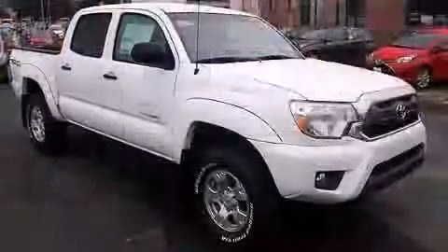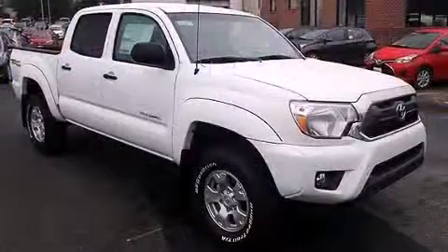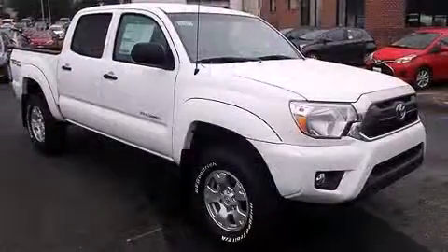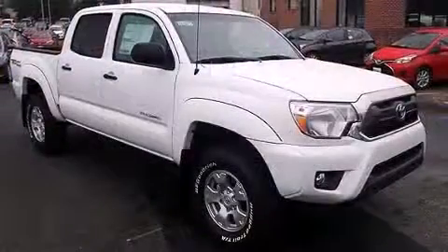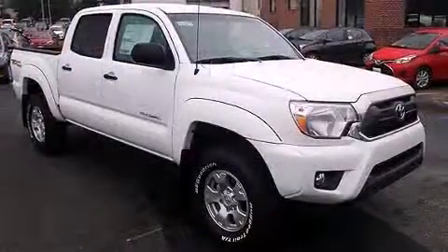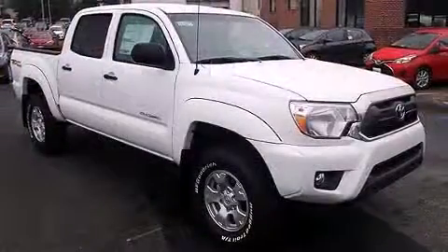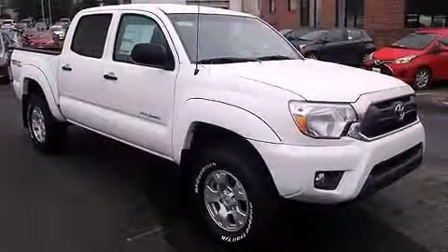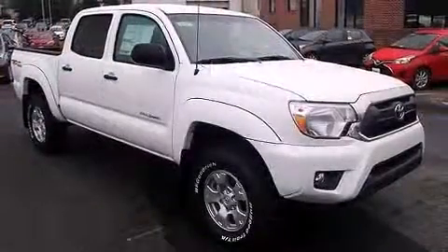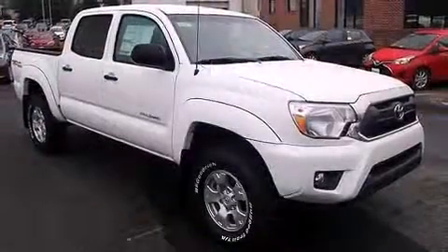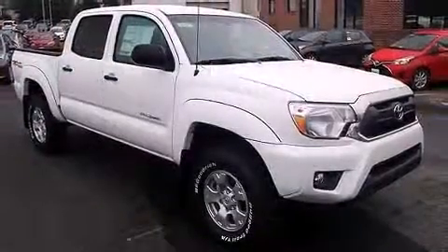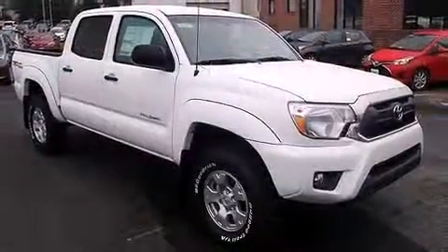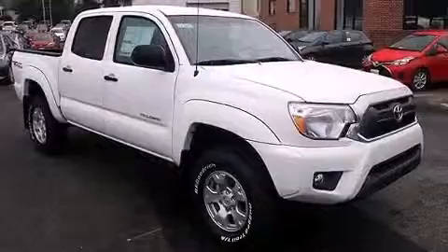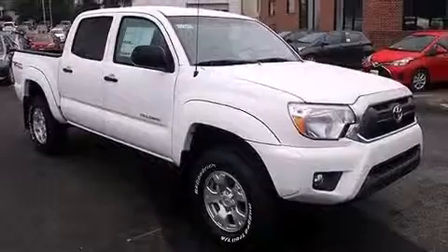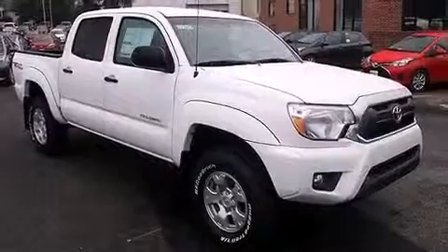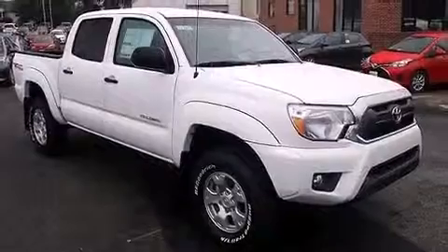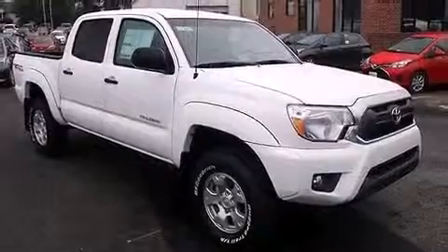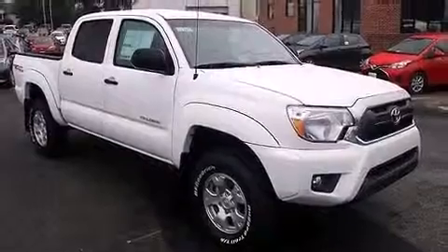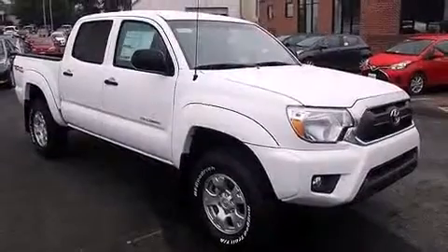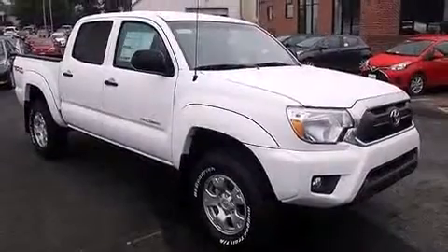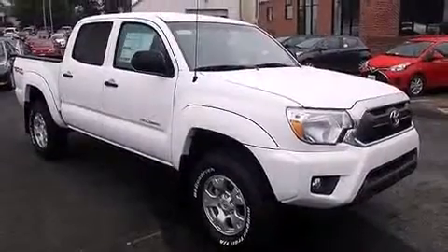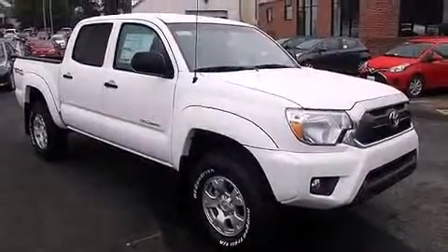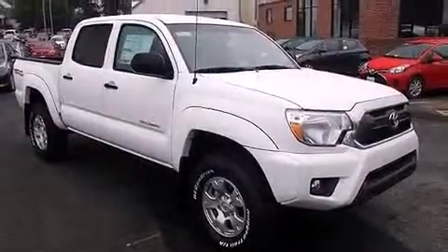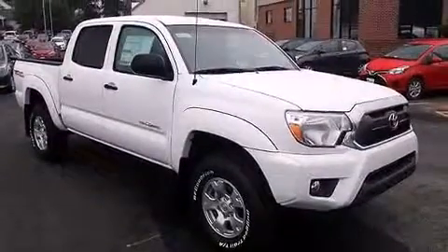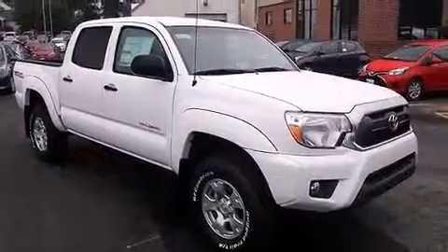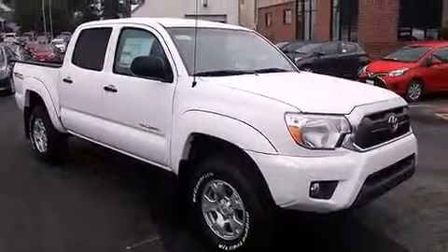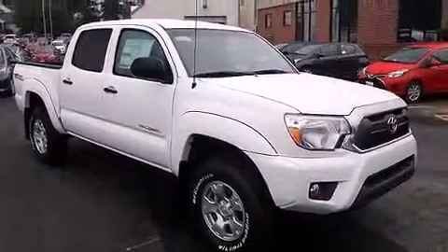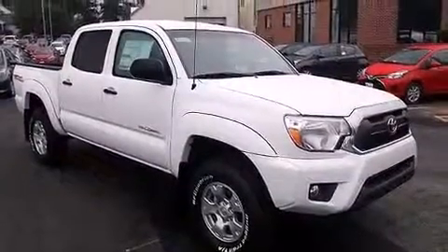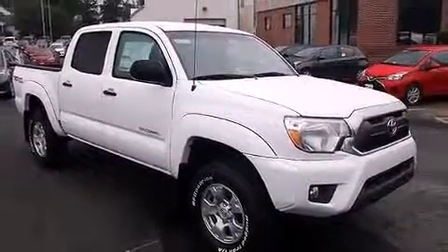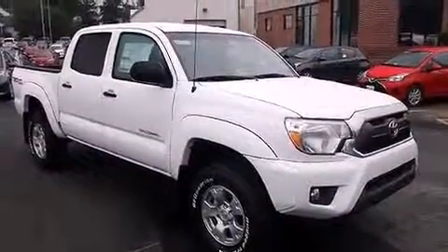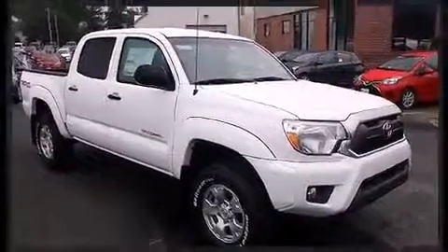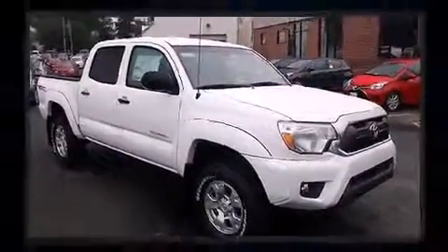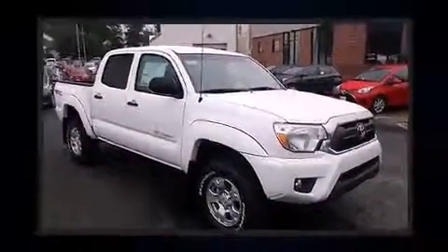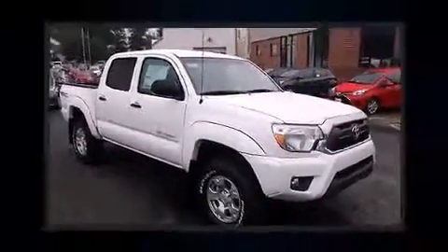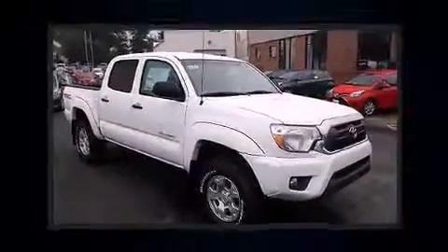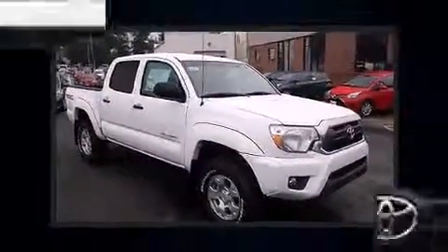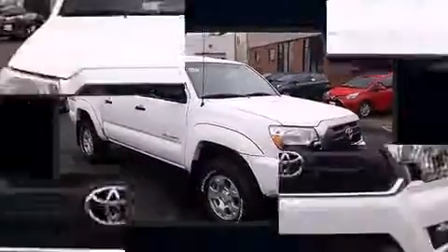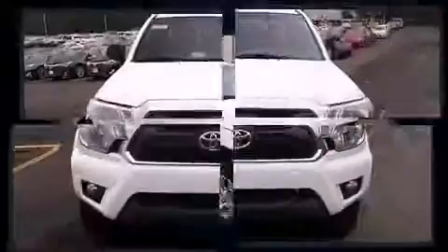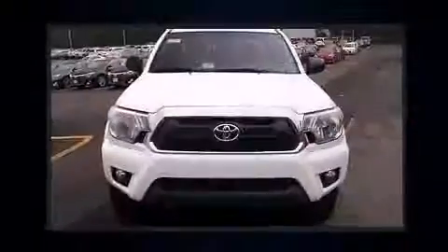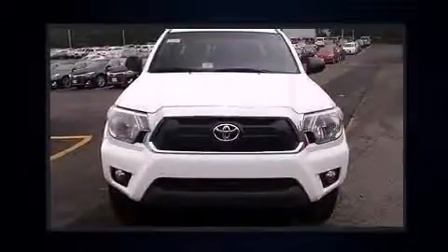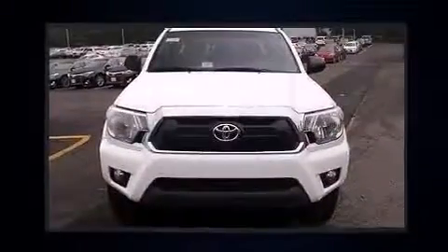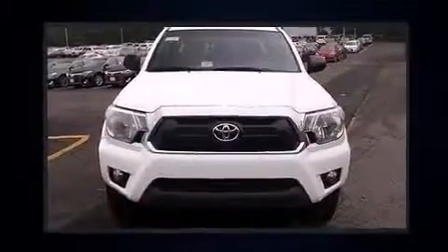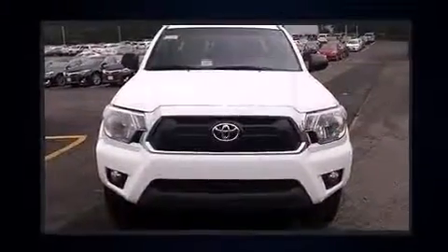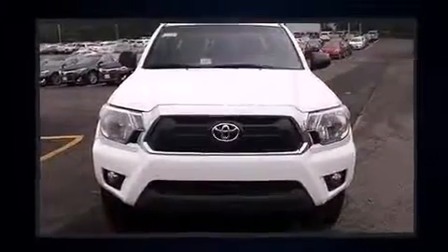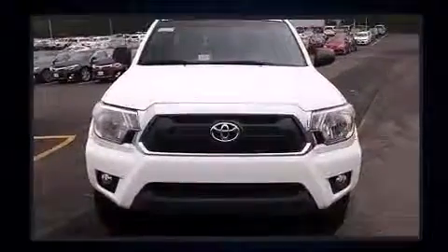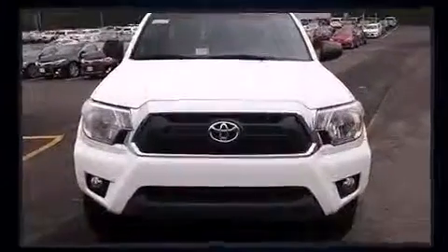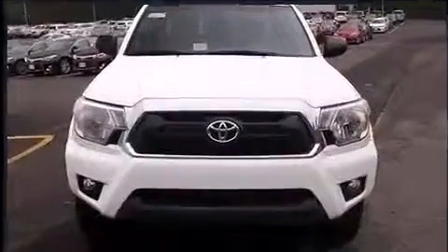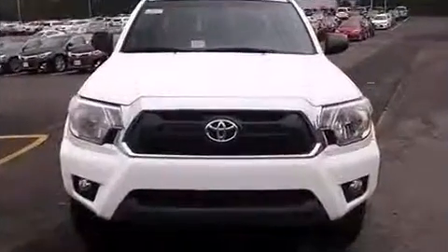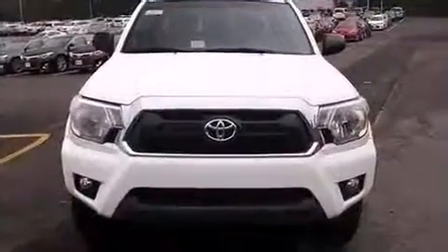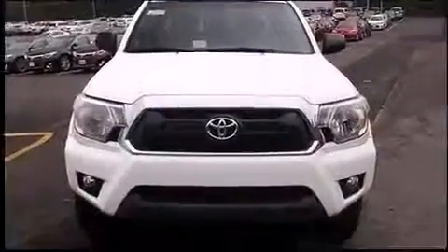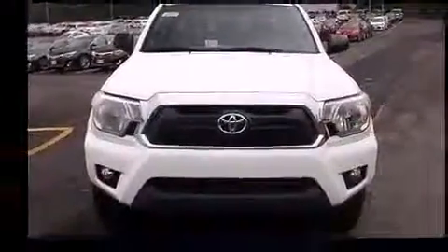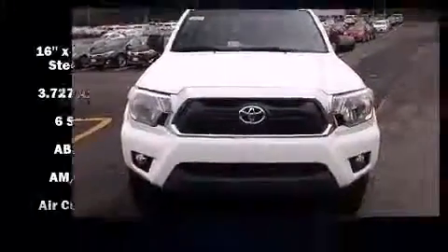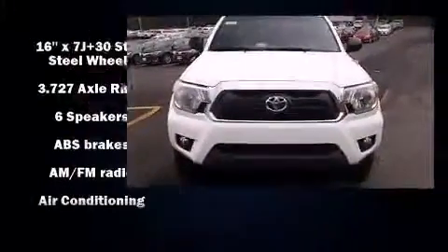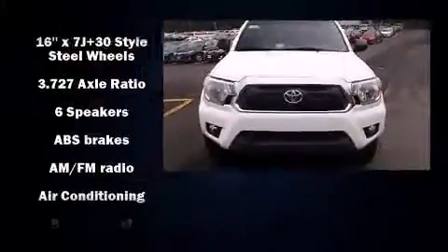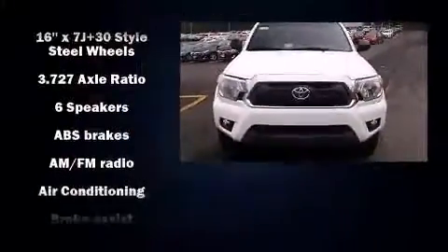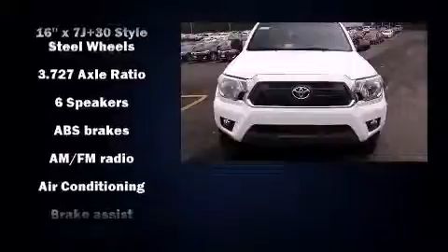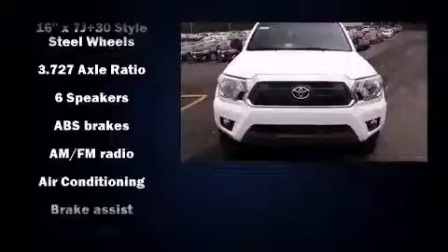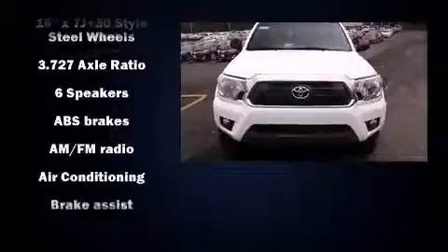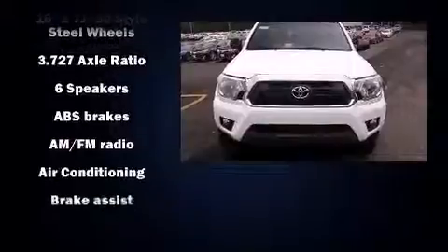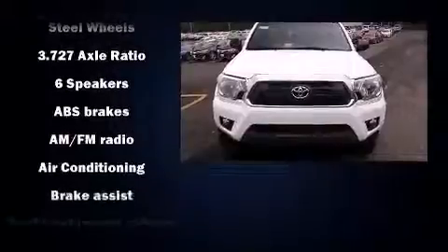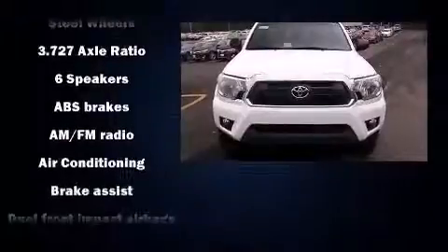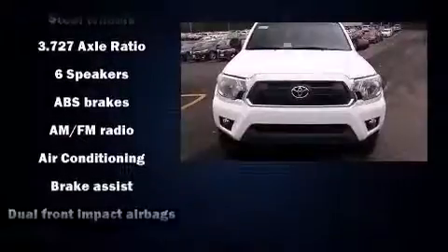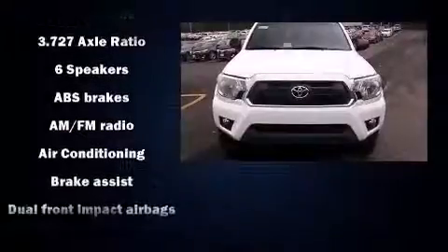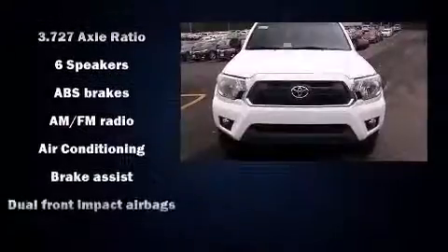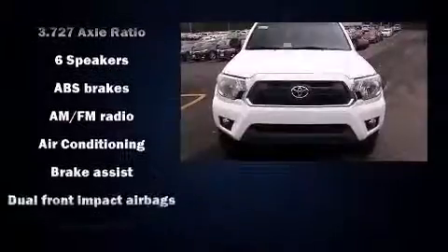Top features include front bucket seats, a tachometer, a rear step bumper, and a split folding rear seat.